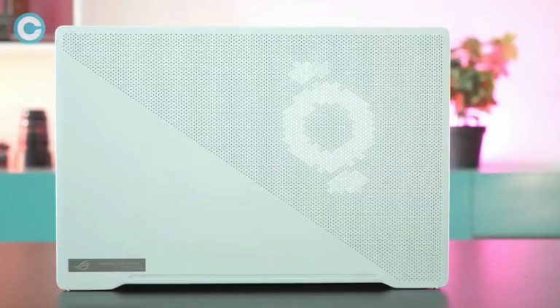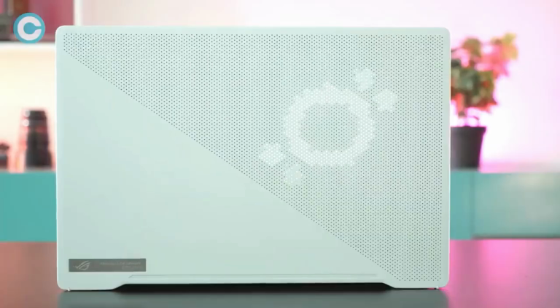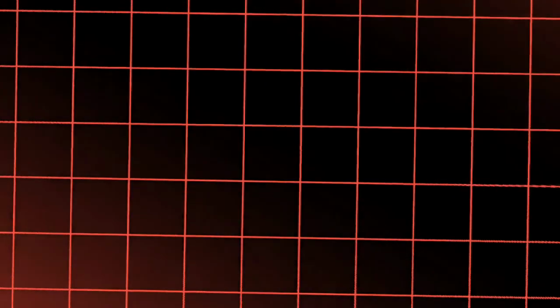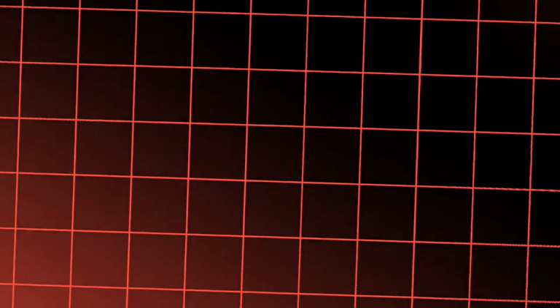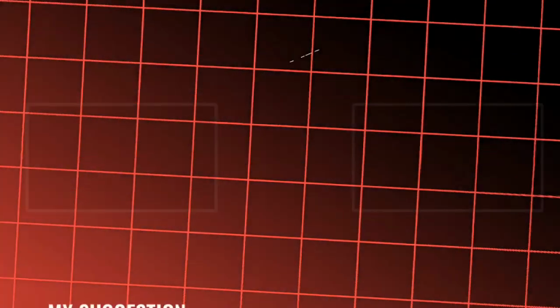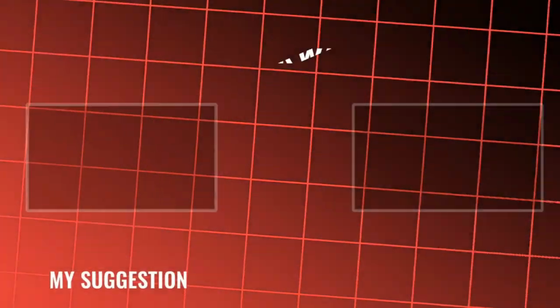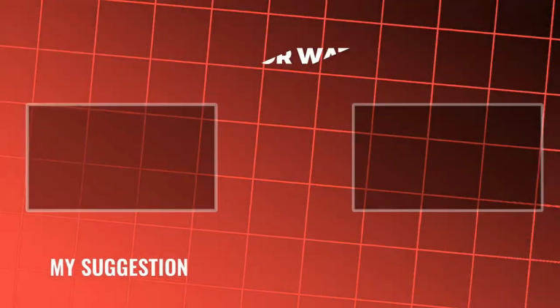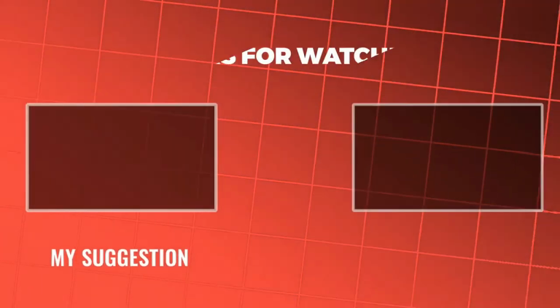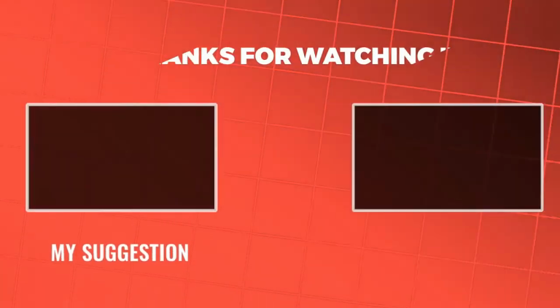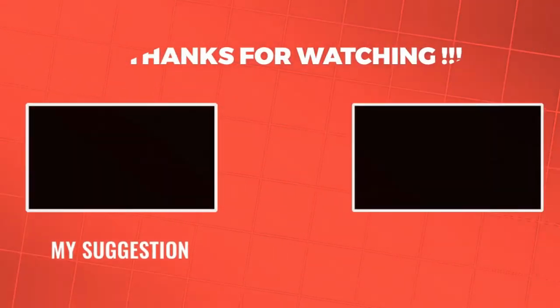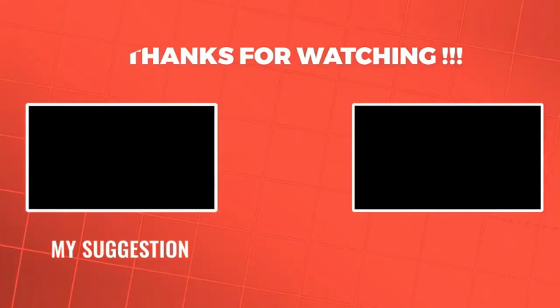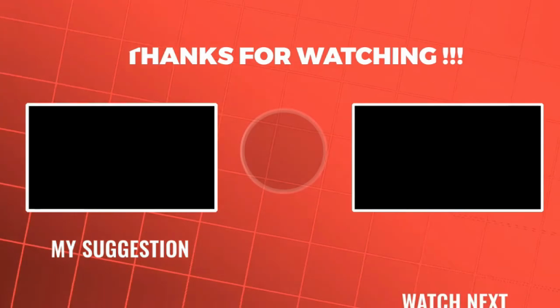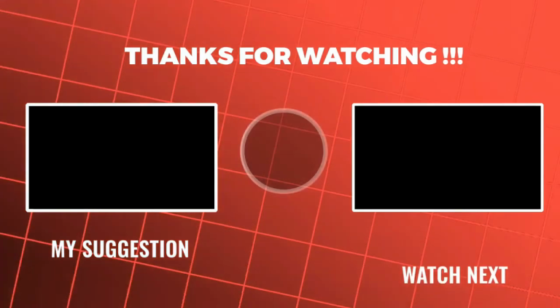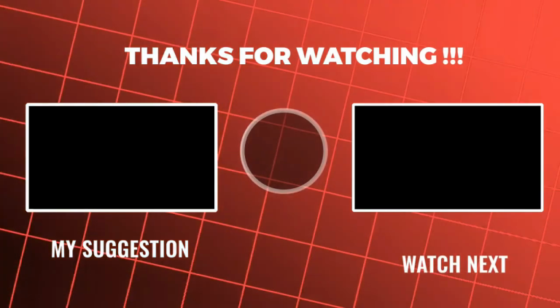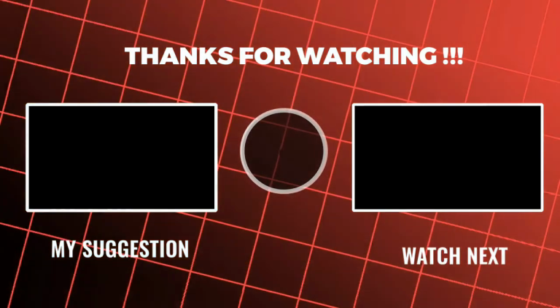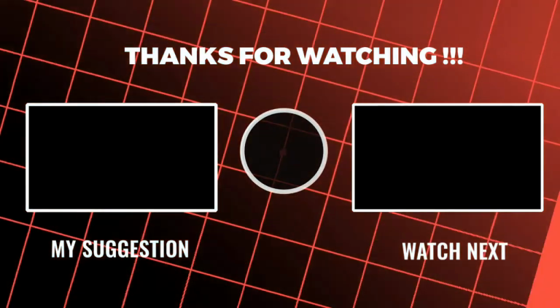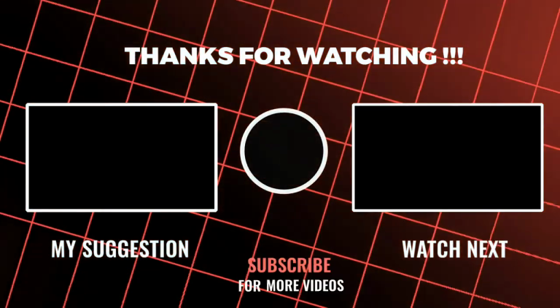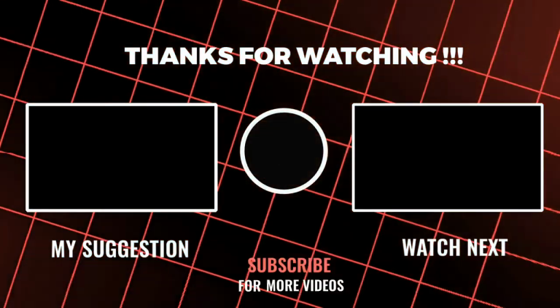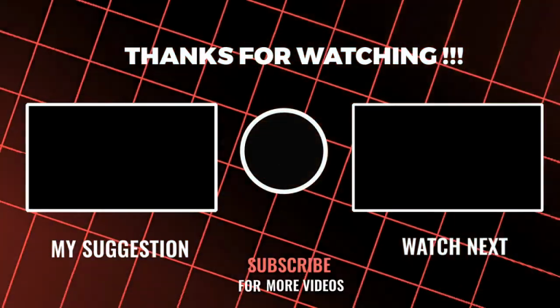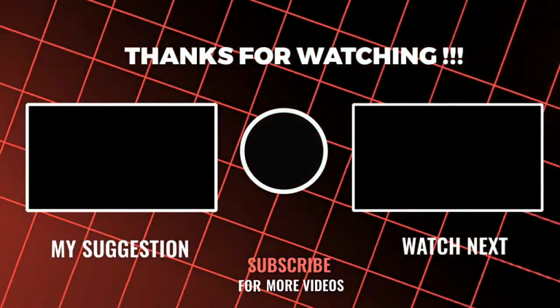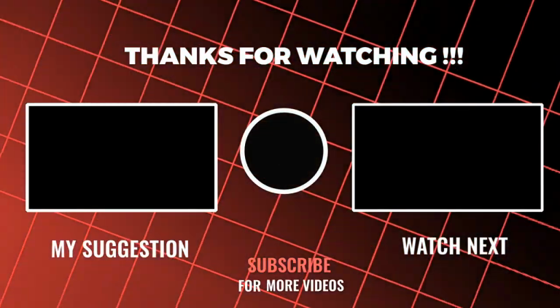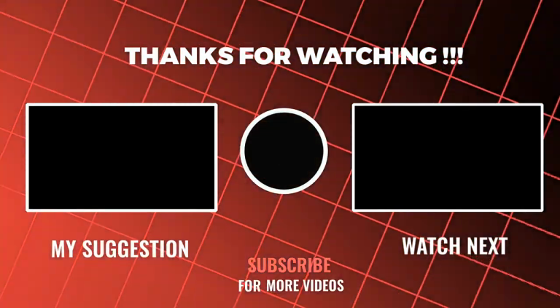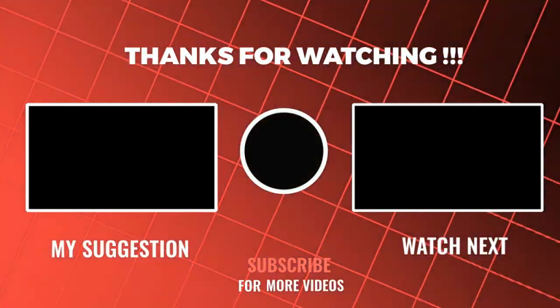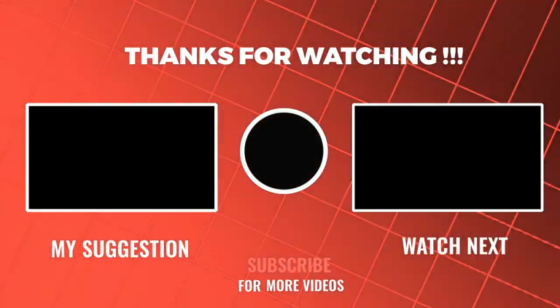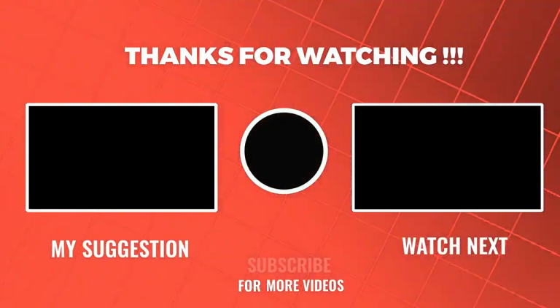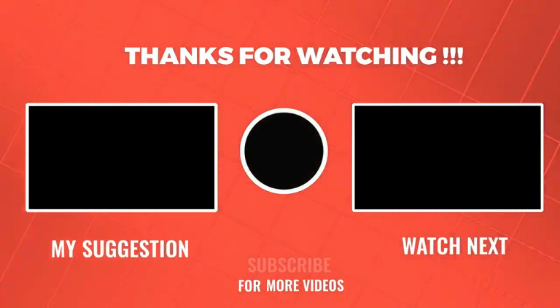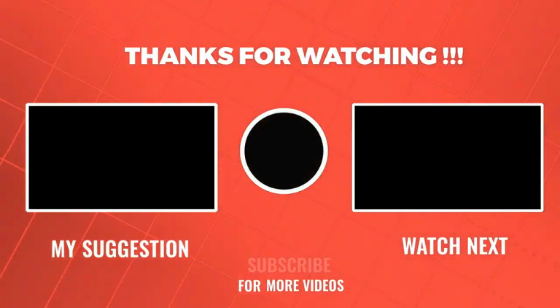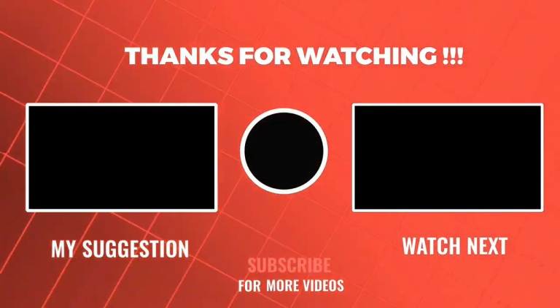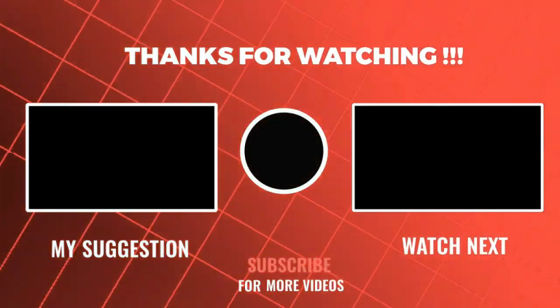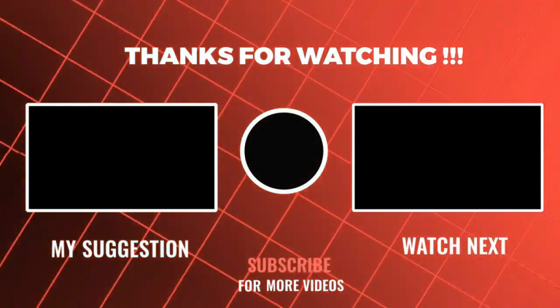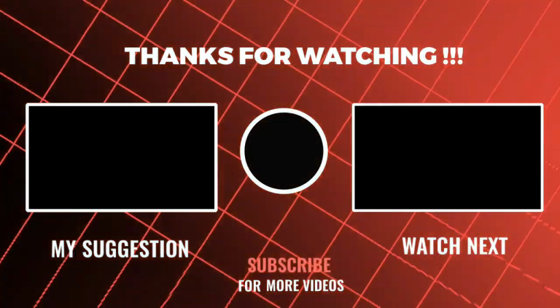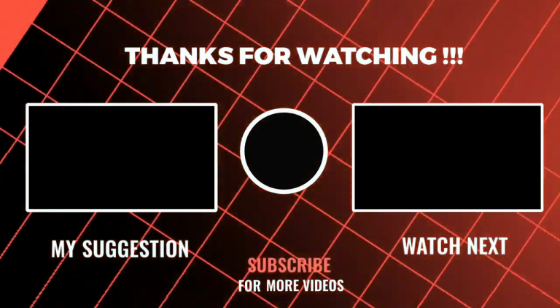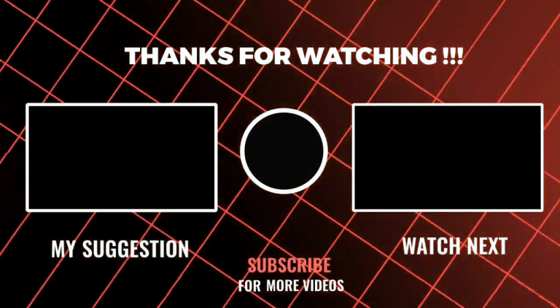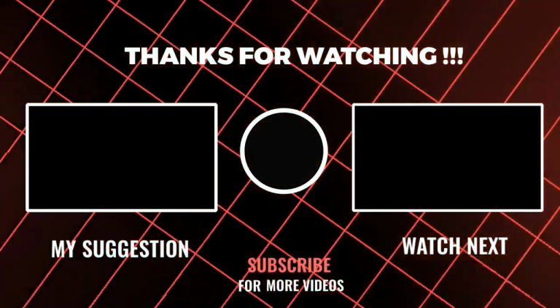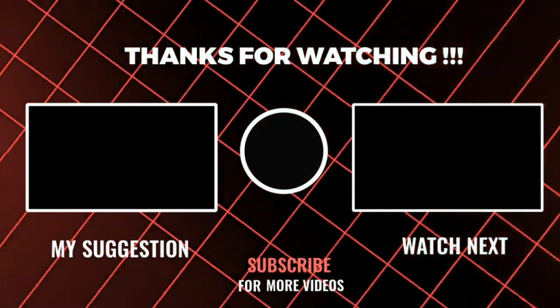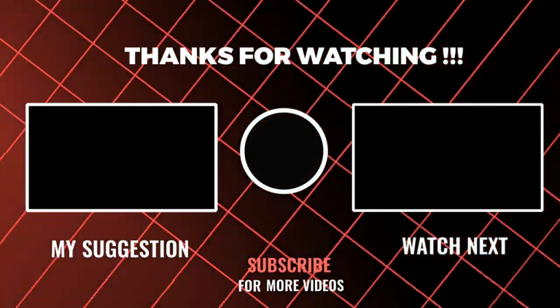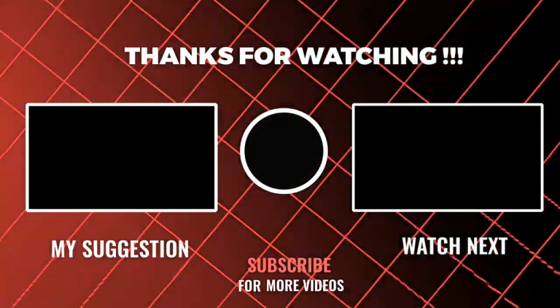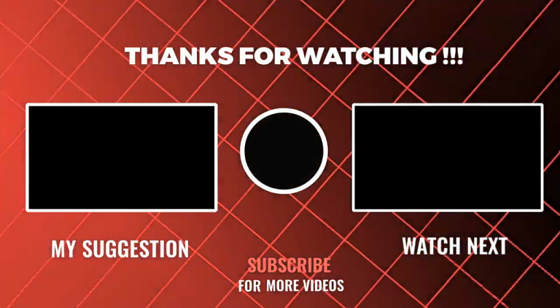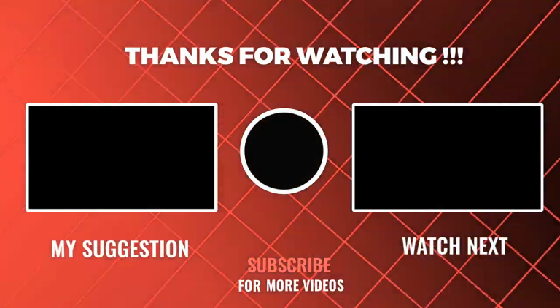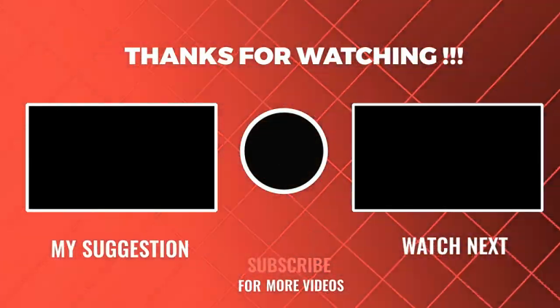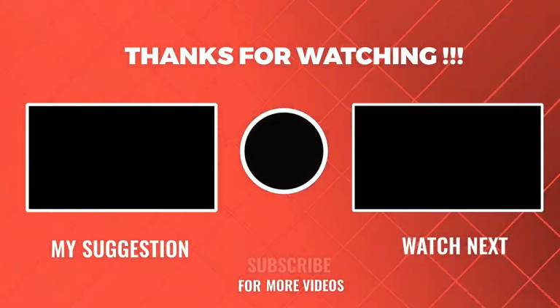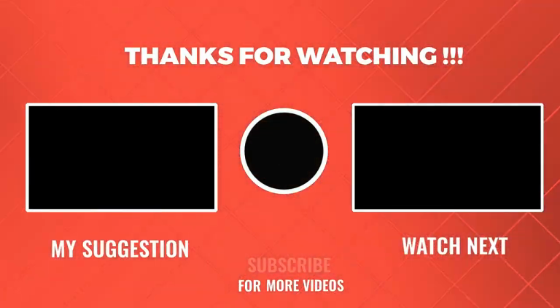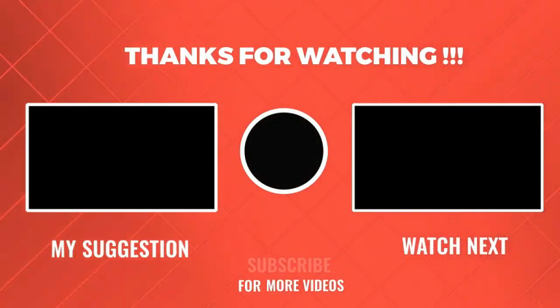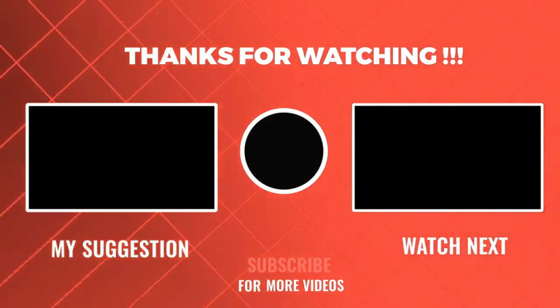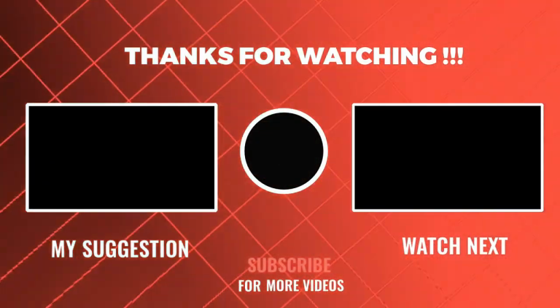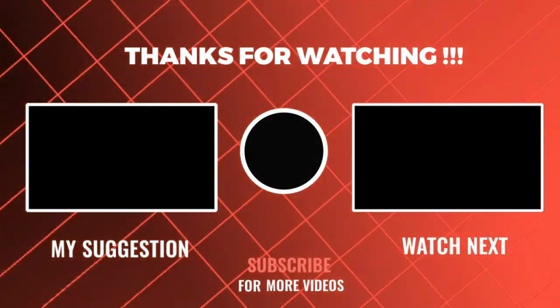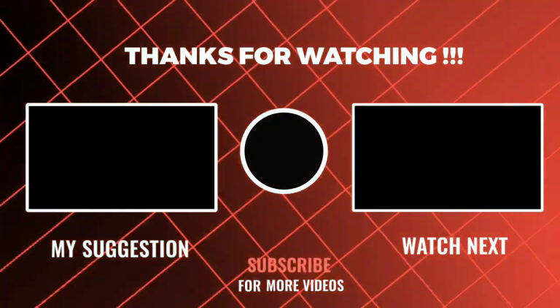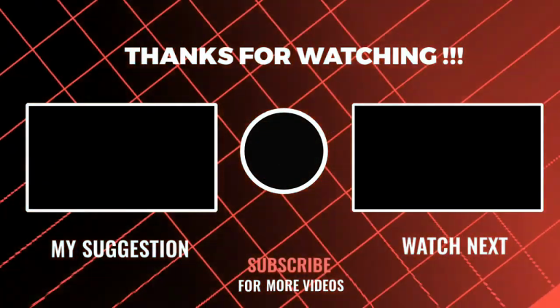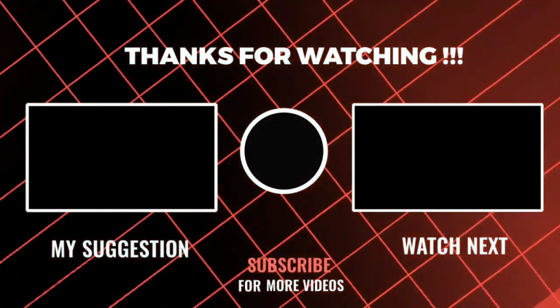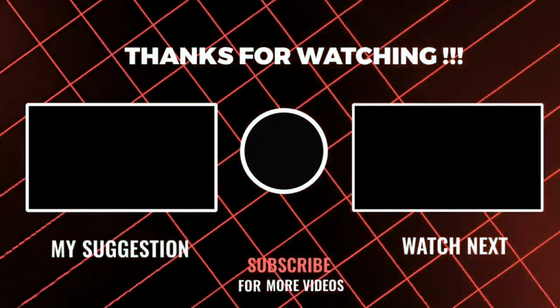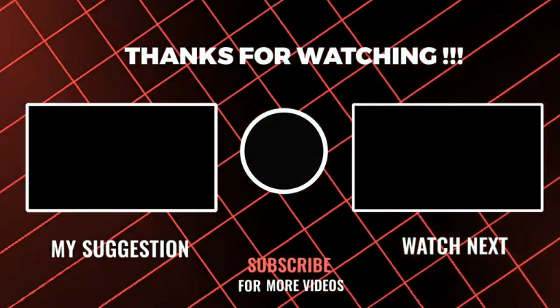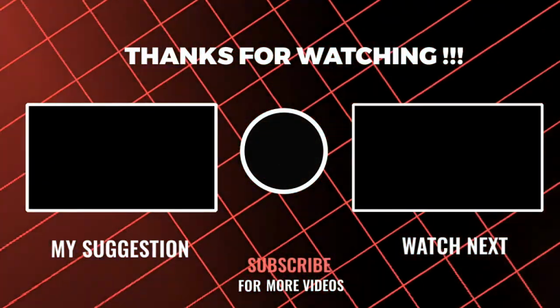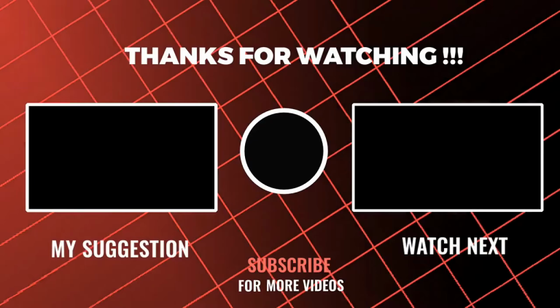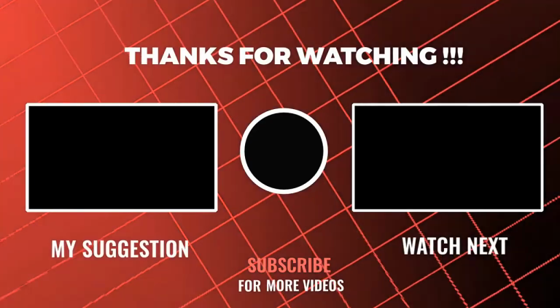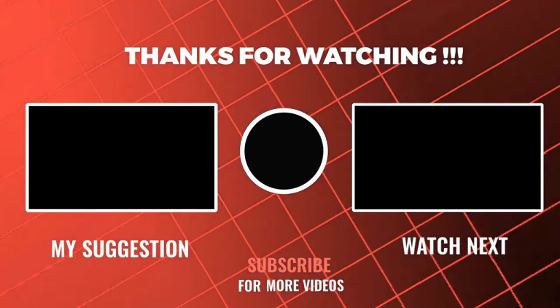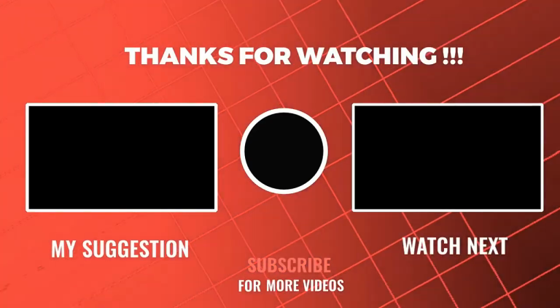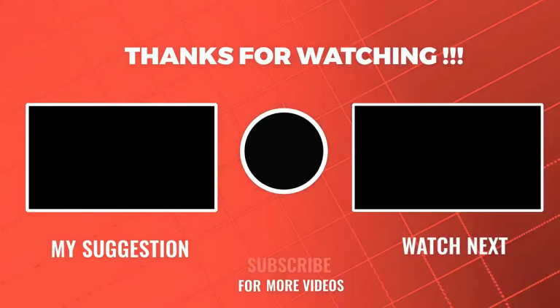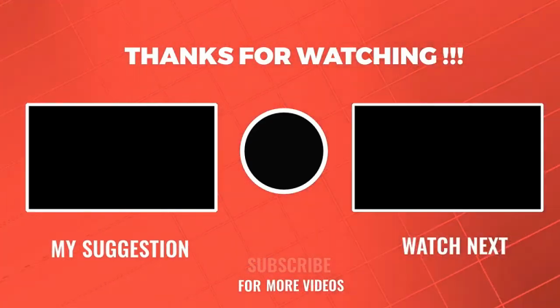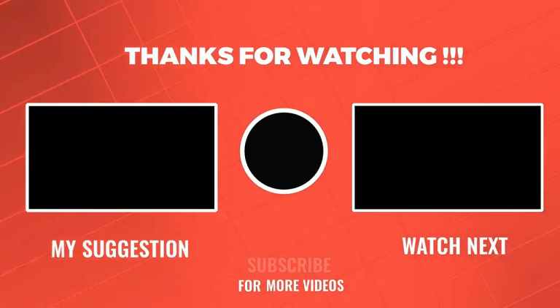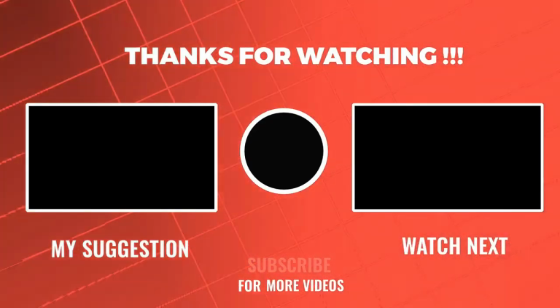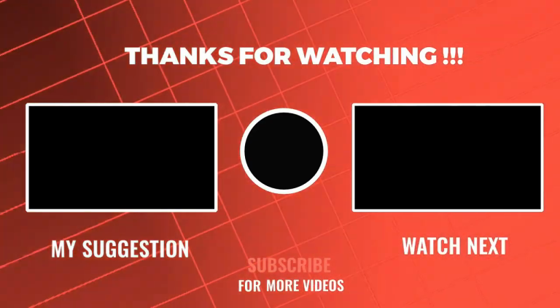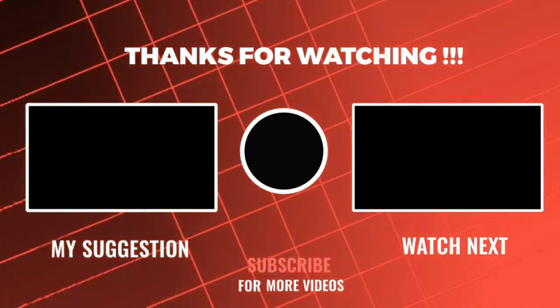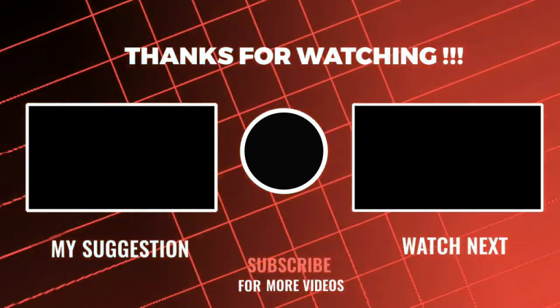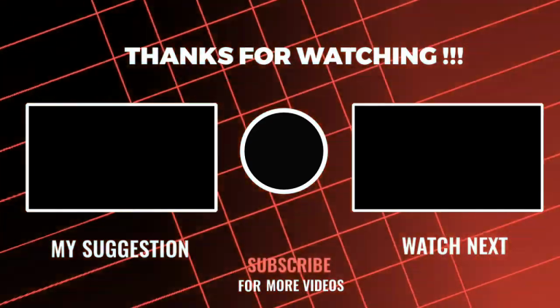Thanks for watching. That's about the six best laptops for gaming review. Leave your ideas in the comments below and have a nice day.